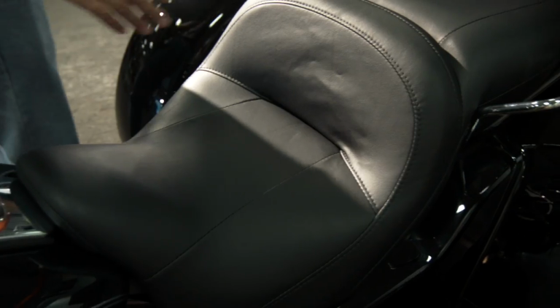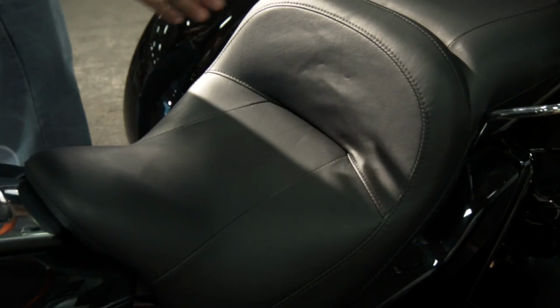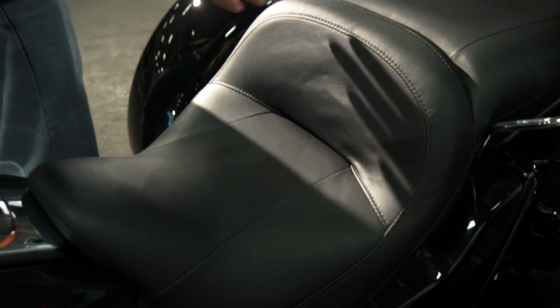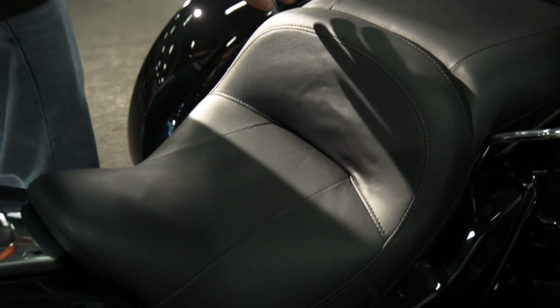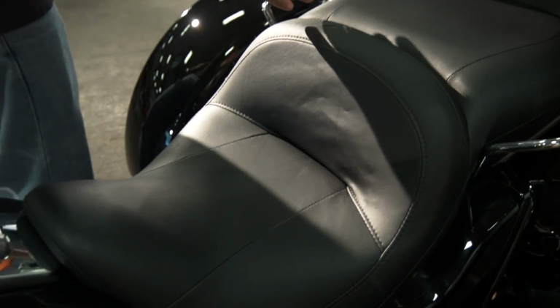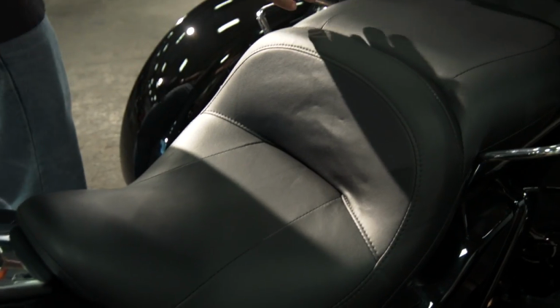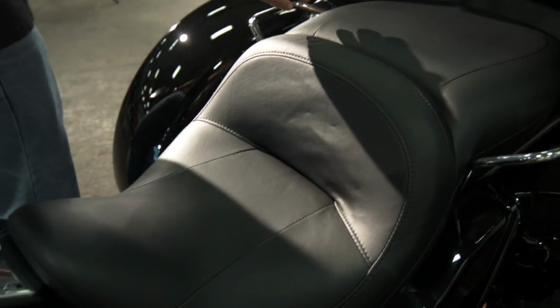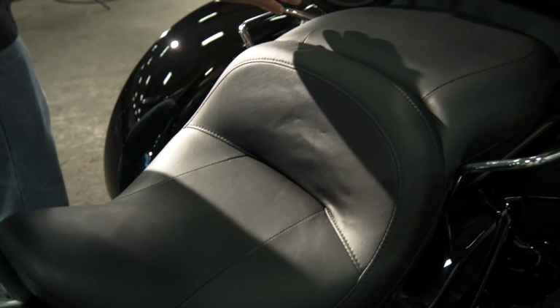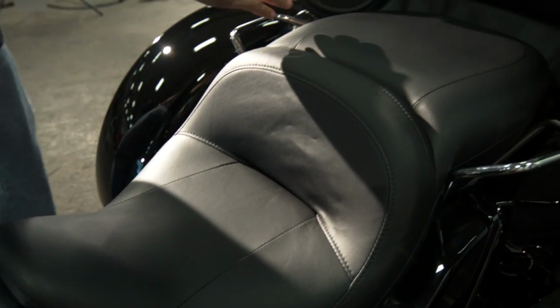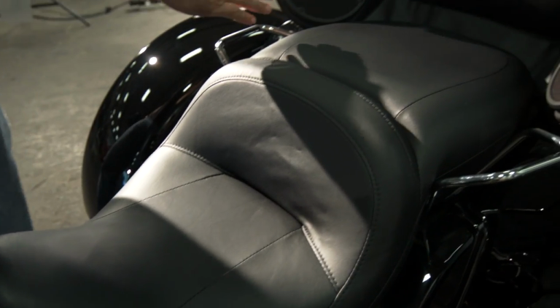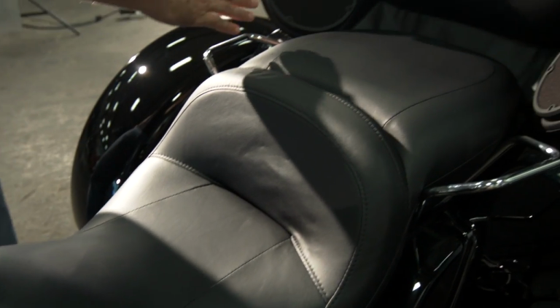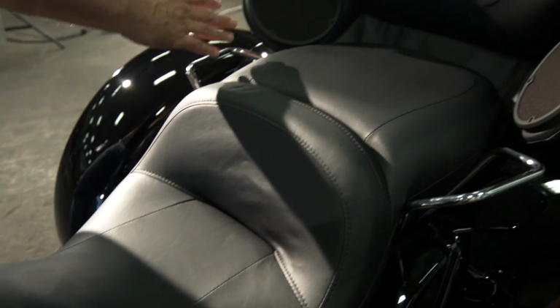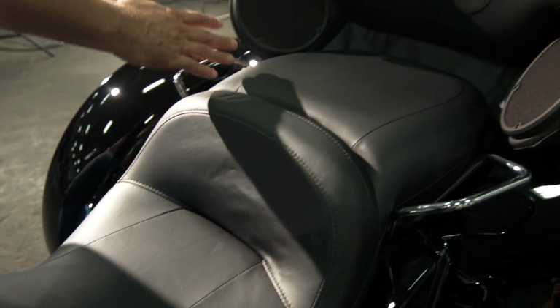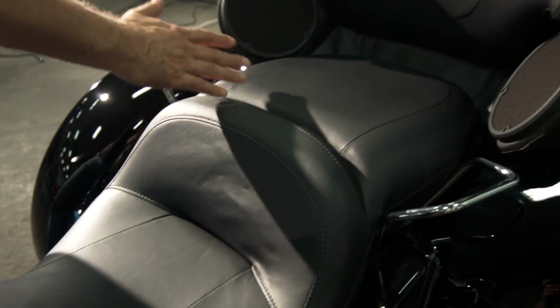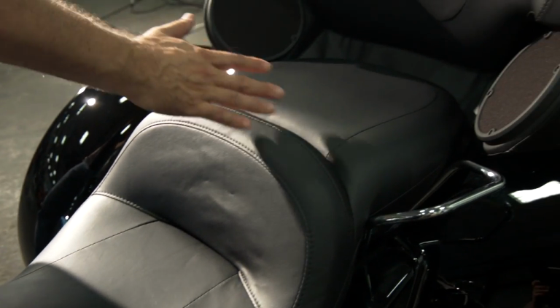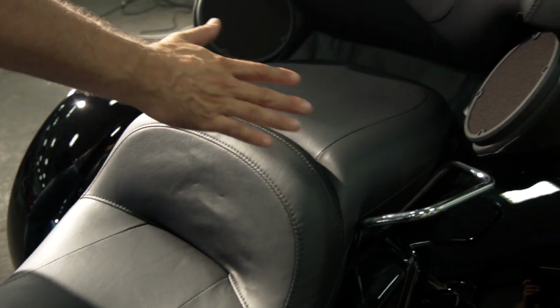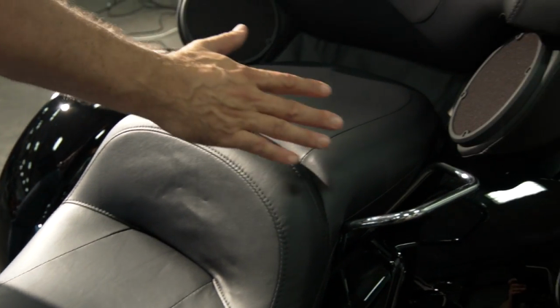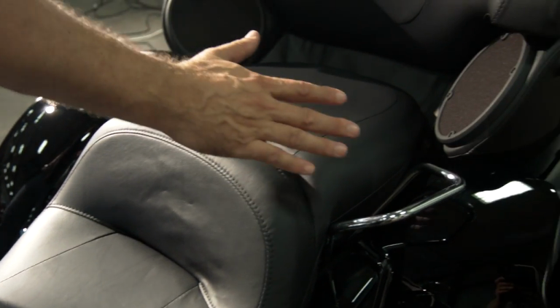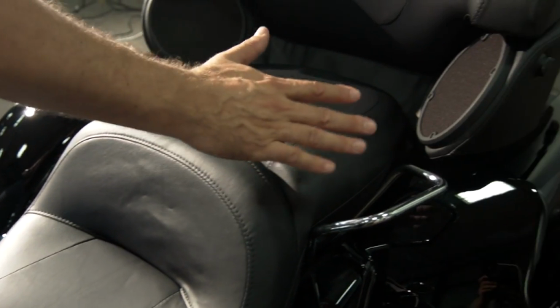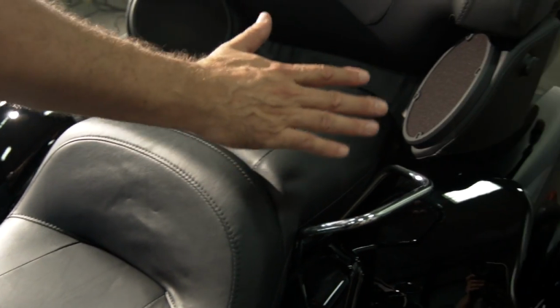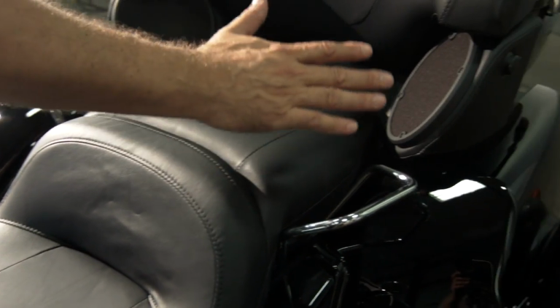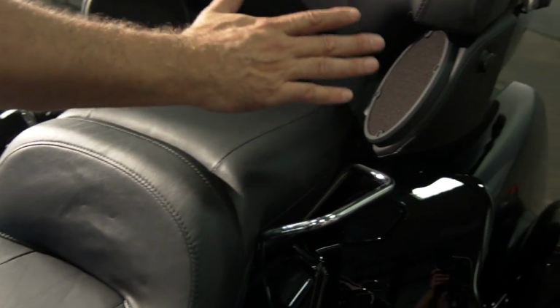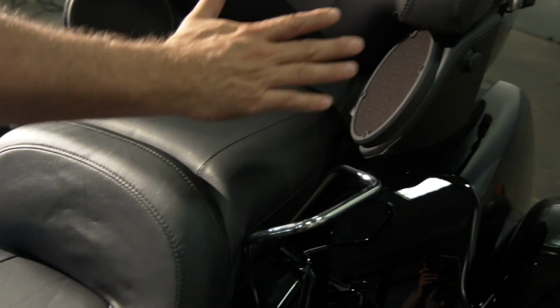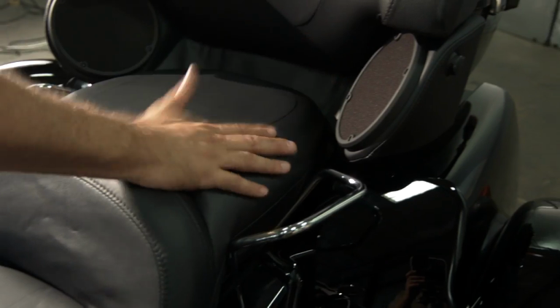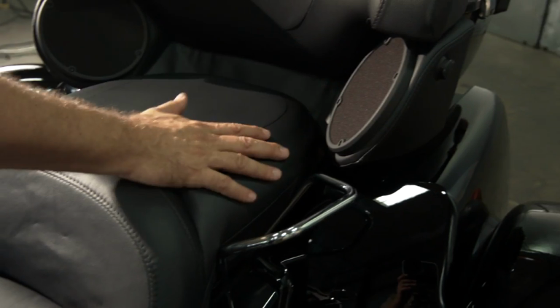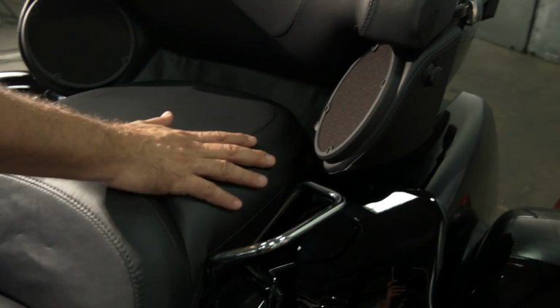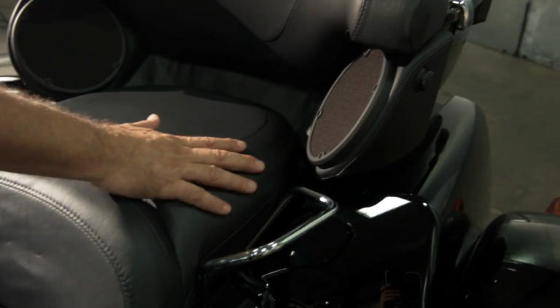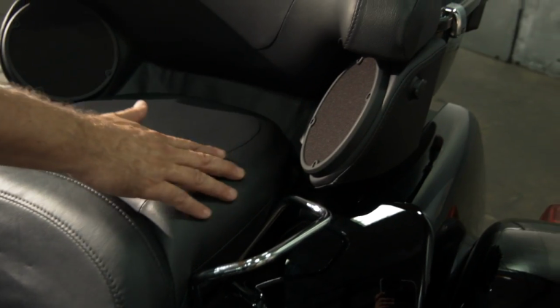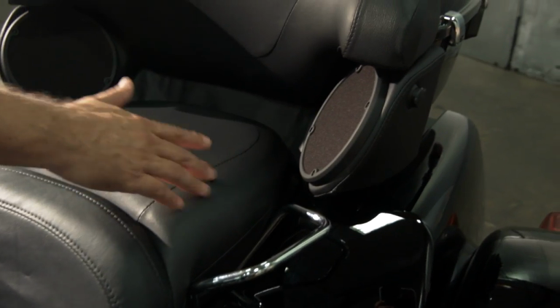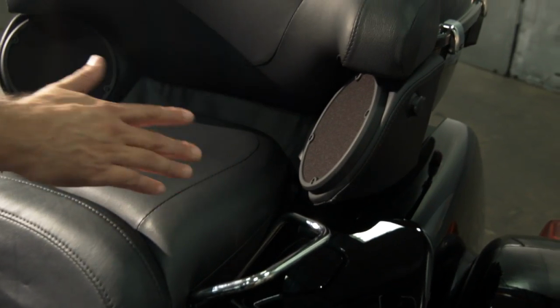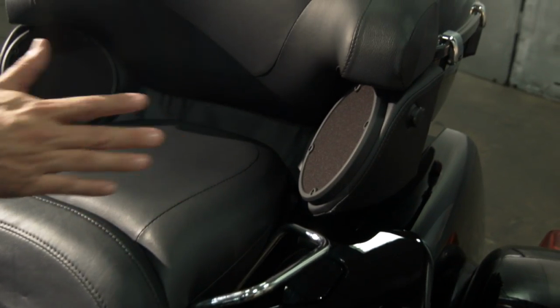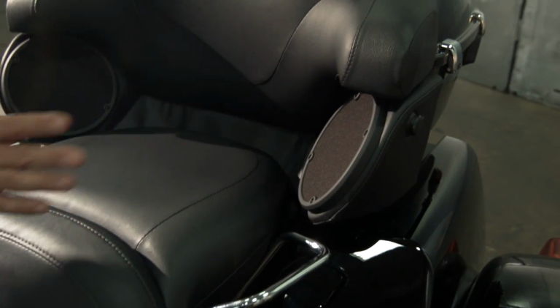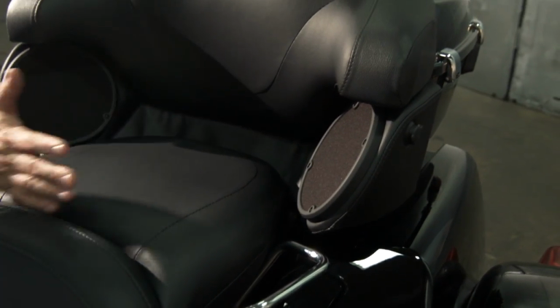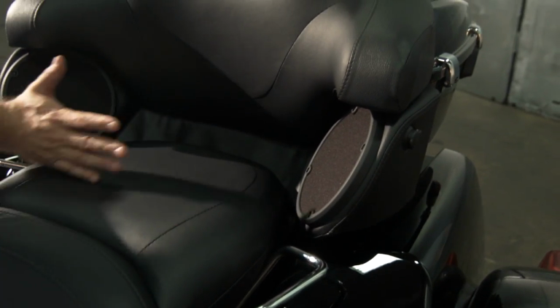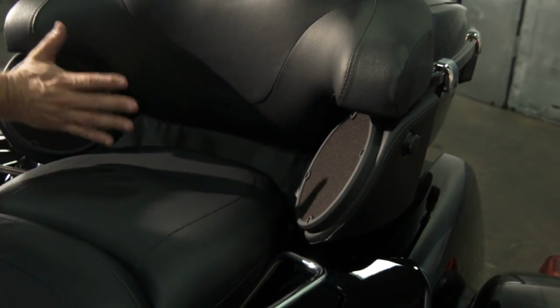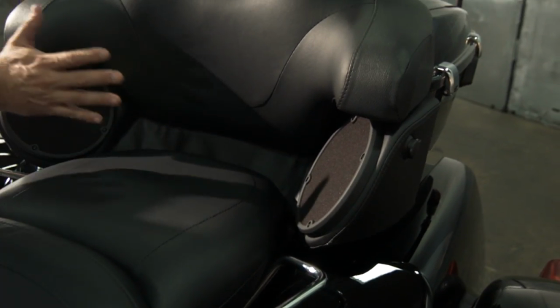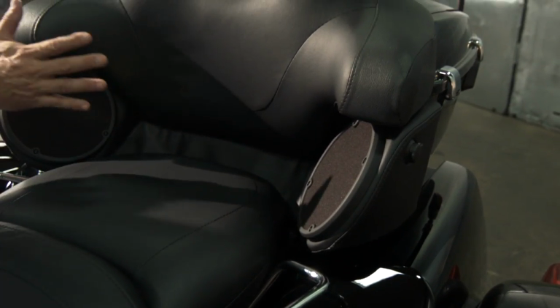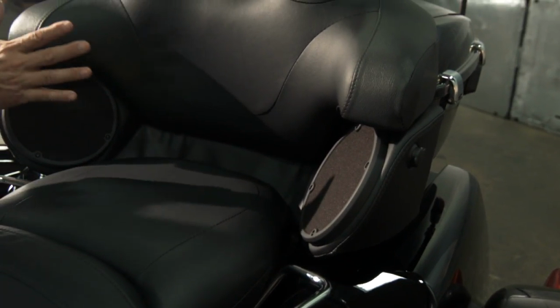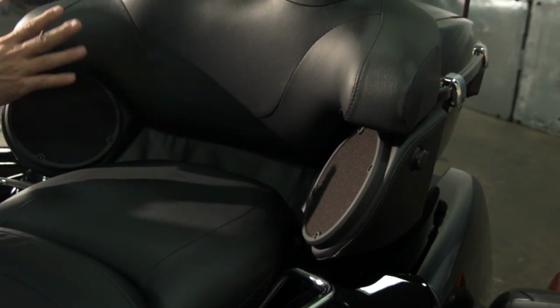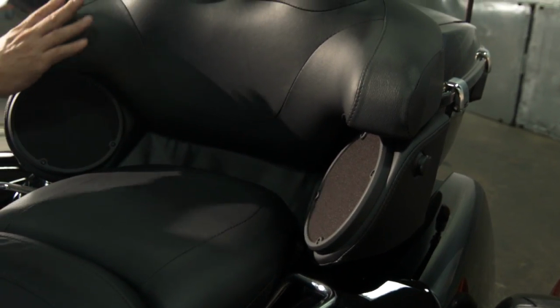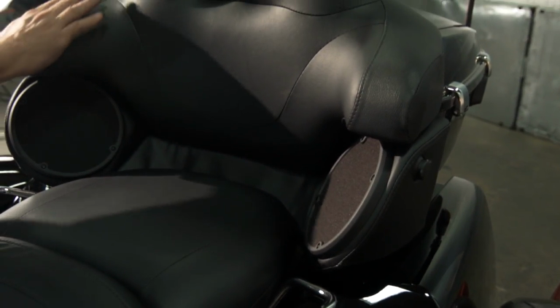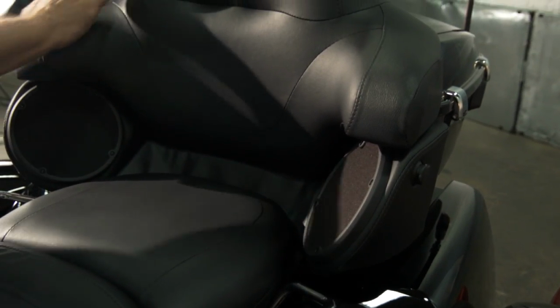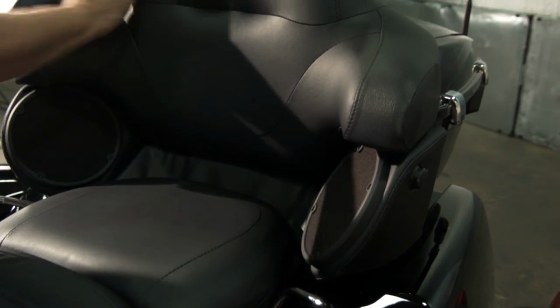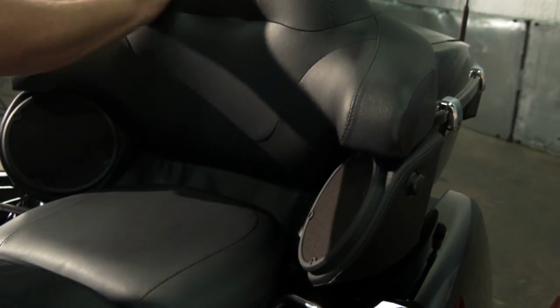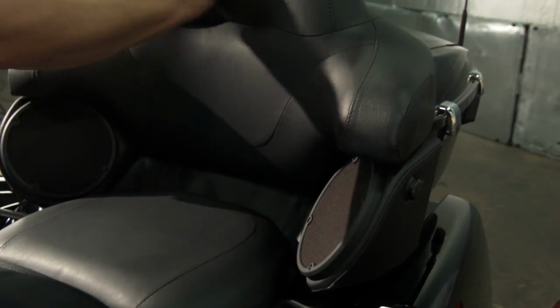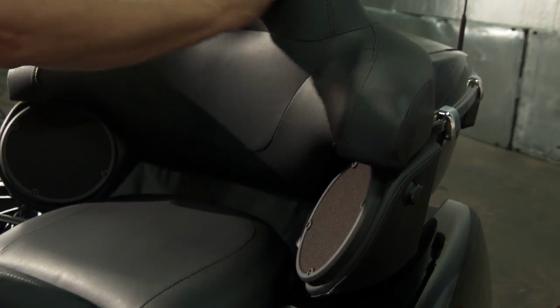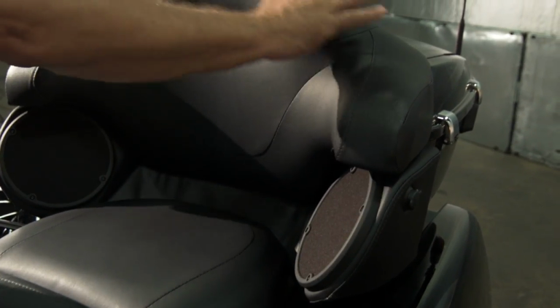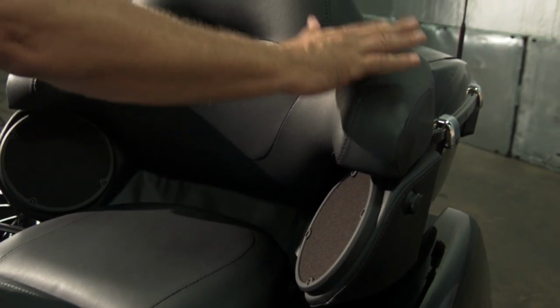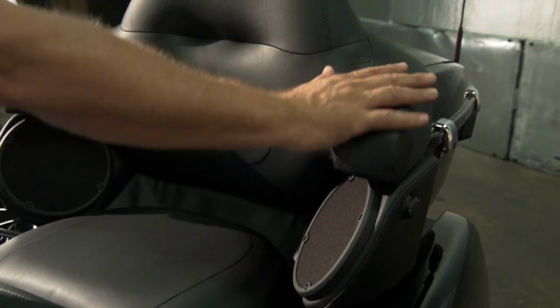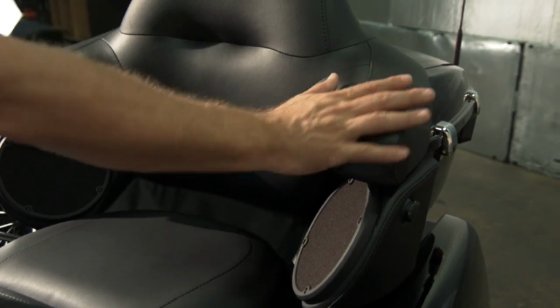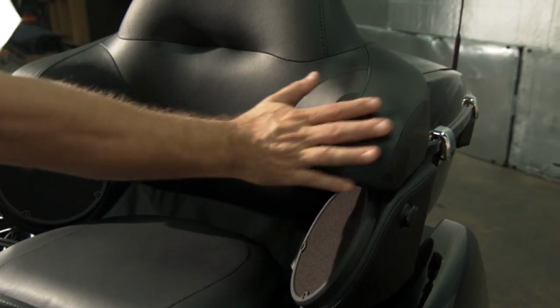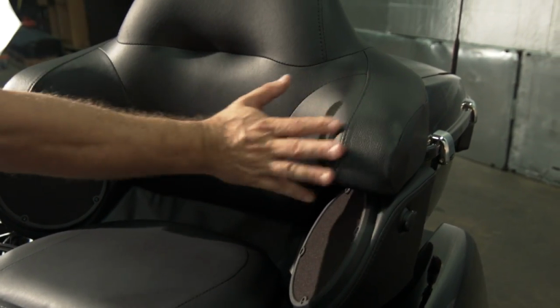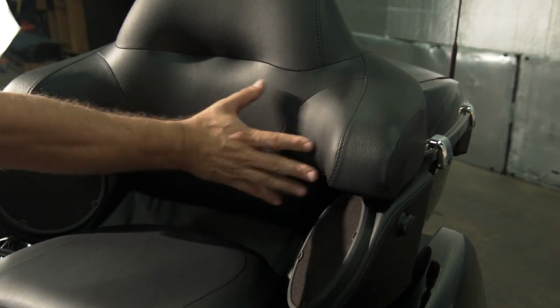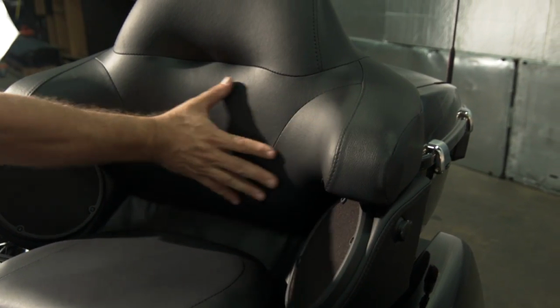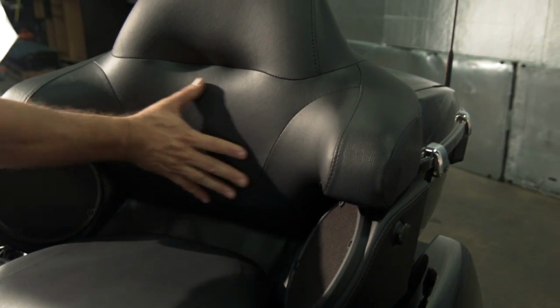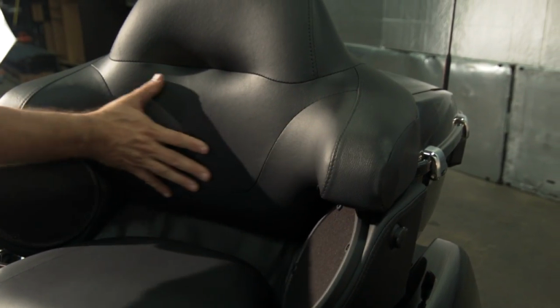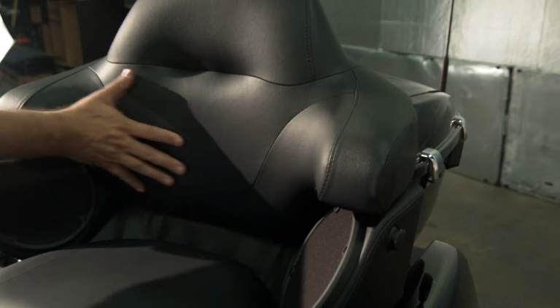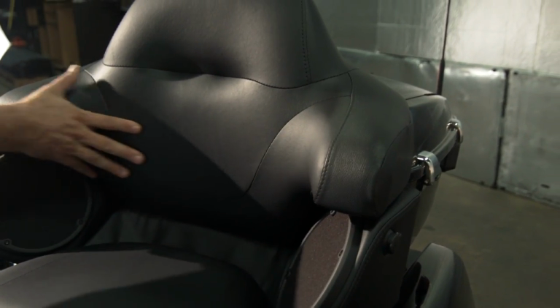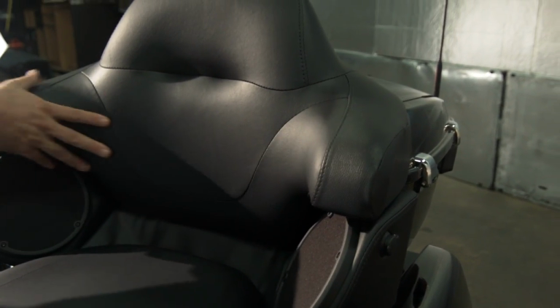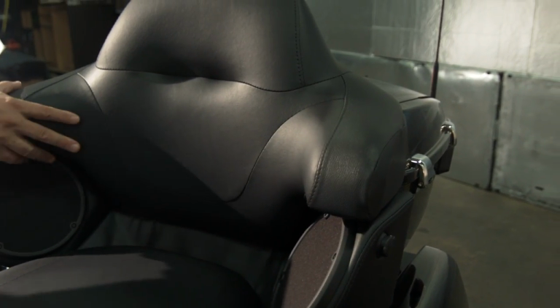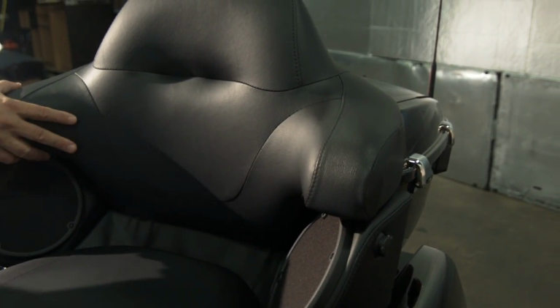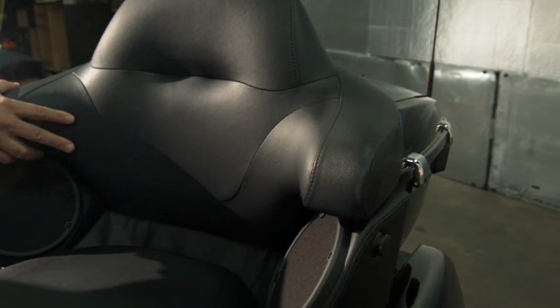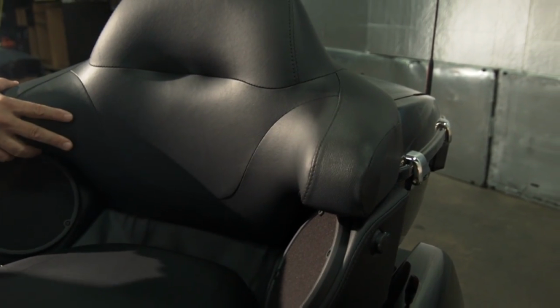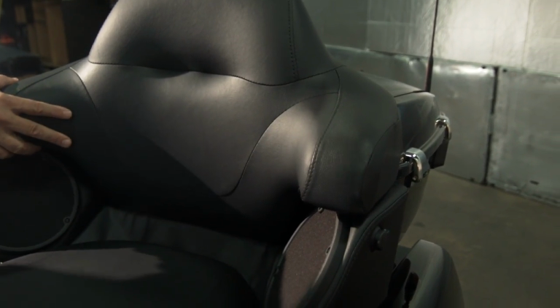Passenger comfort has been greatly improved. The seat's wider, it's longer — this is a larger area and it's a lot more comfortable.